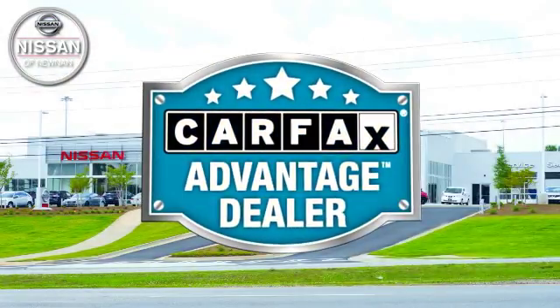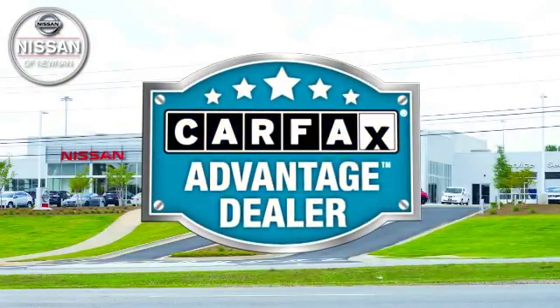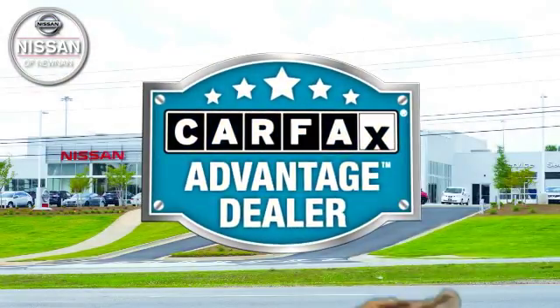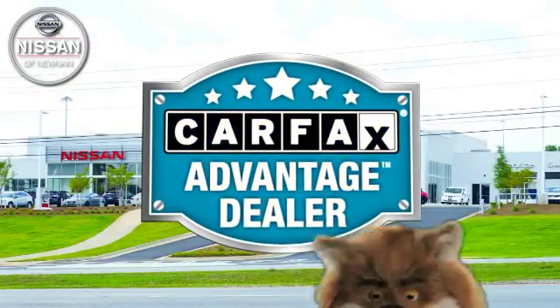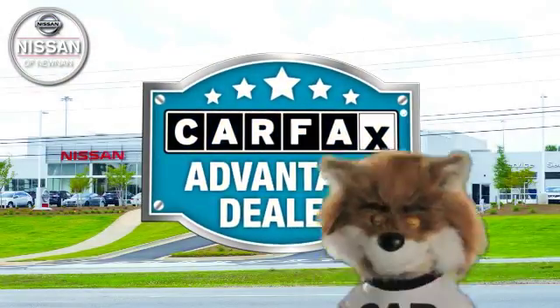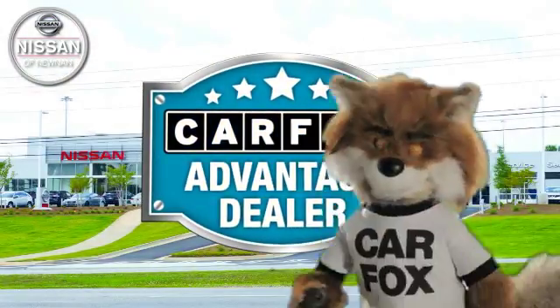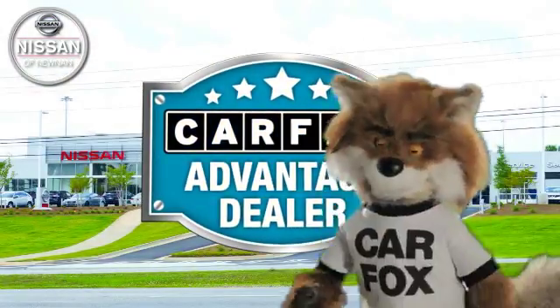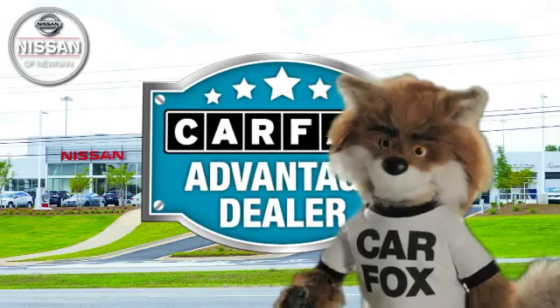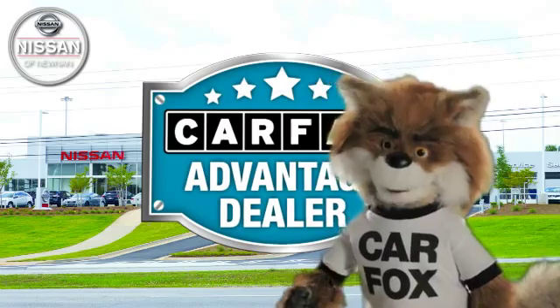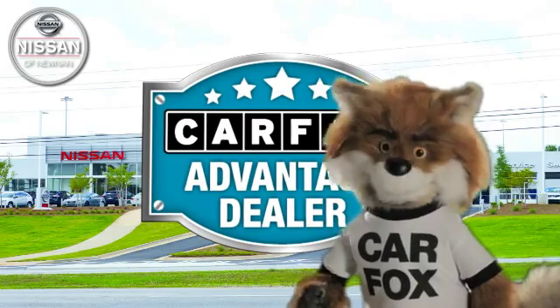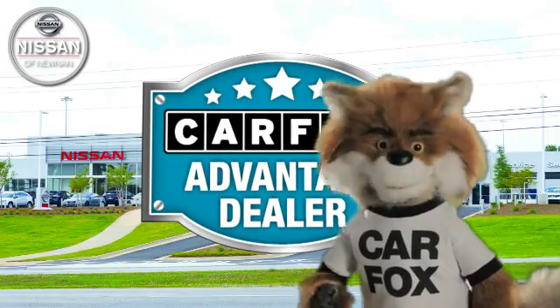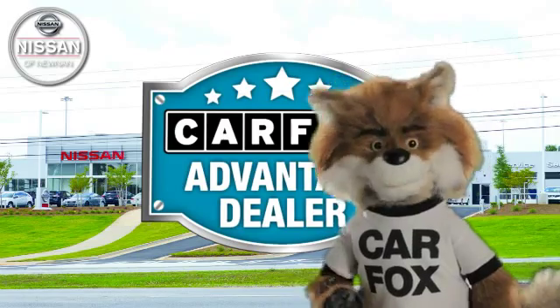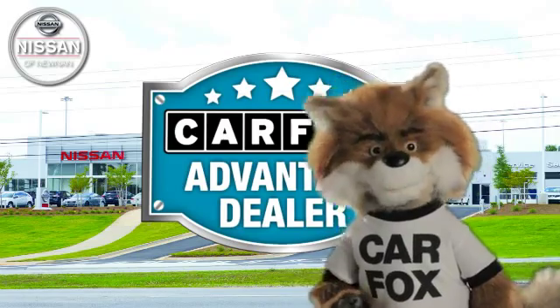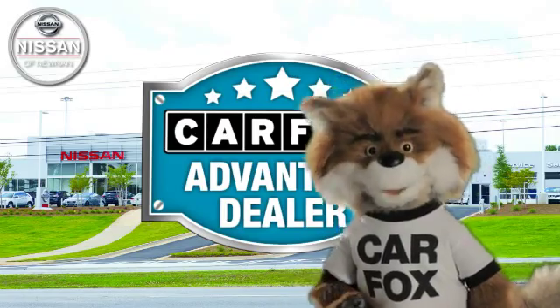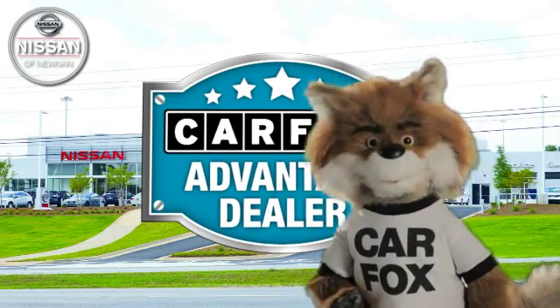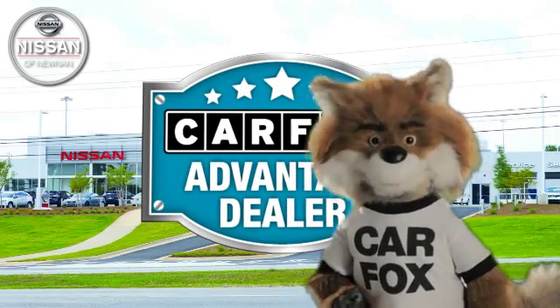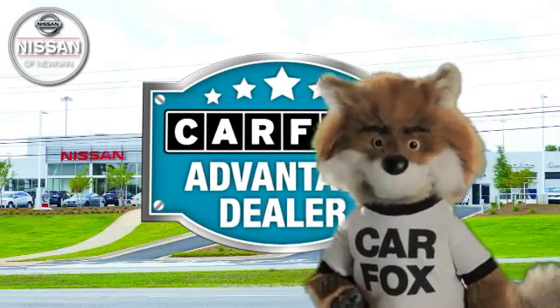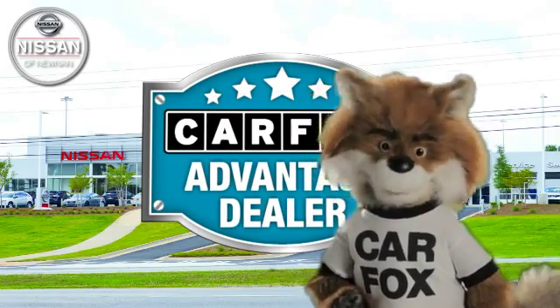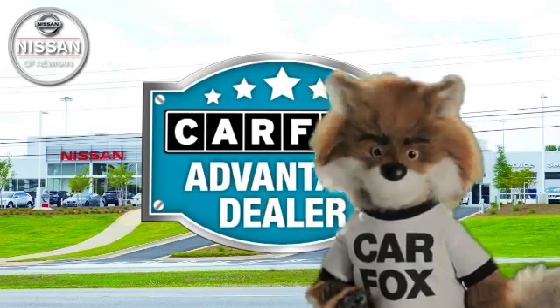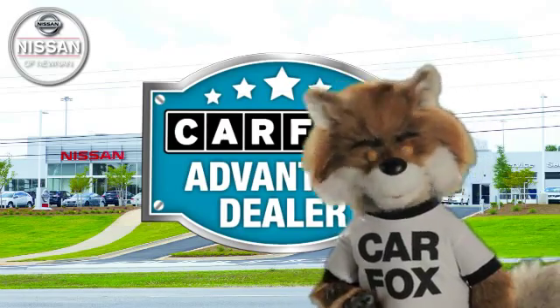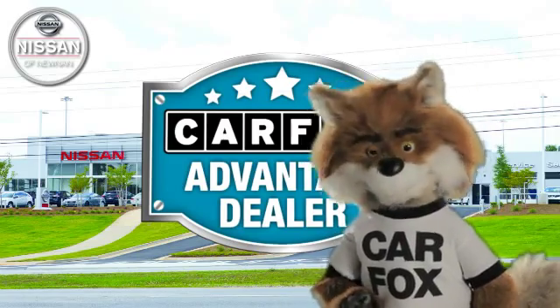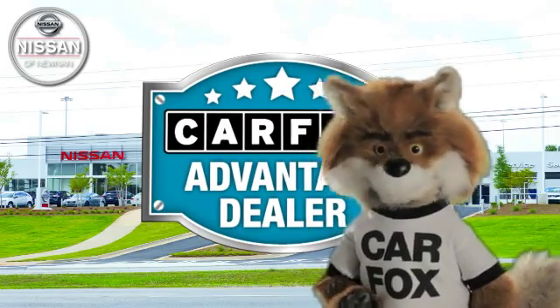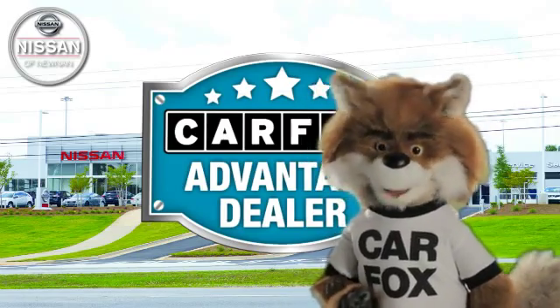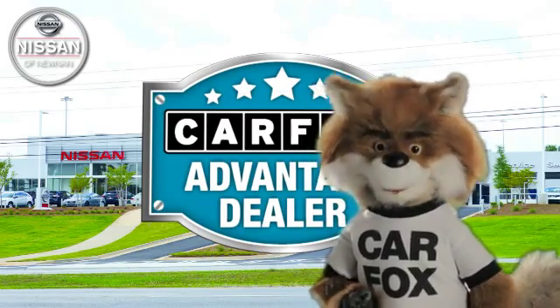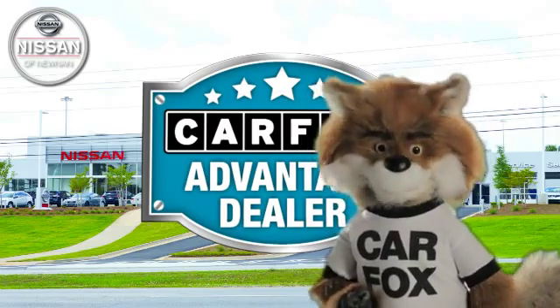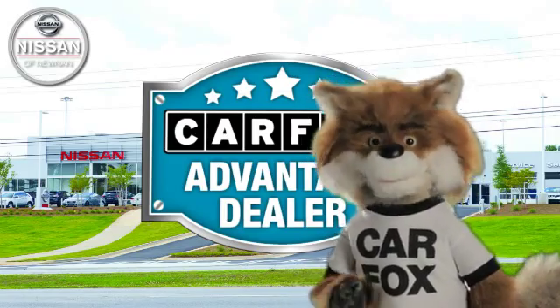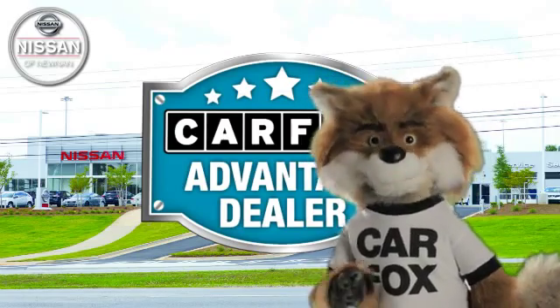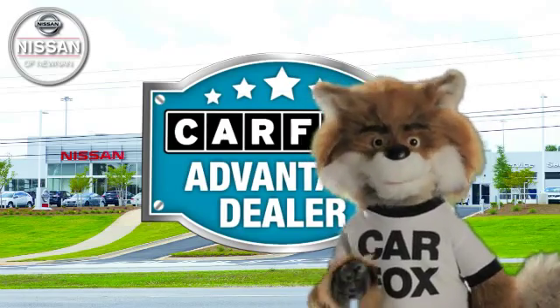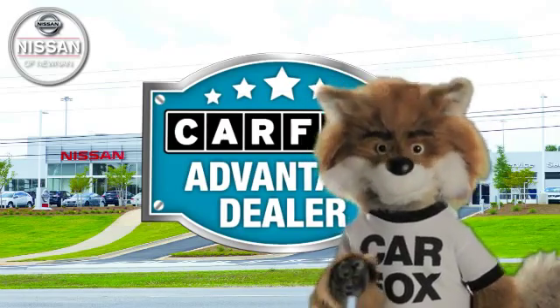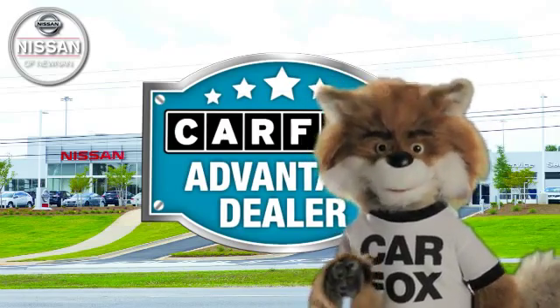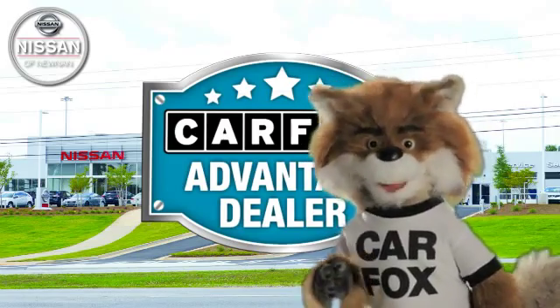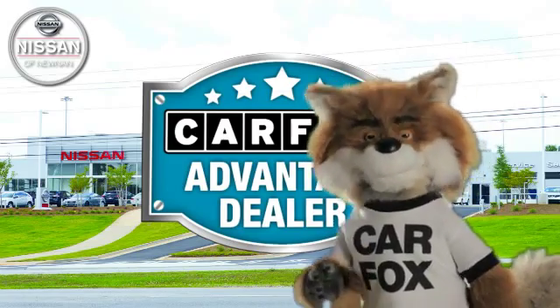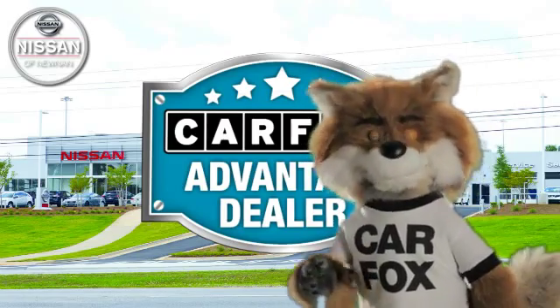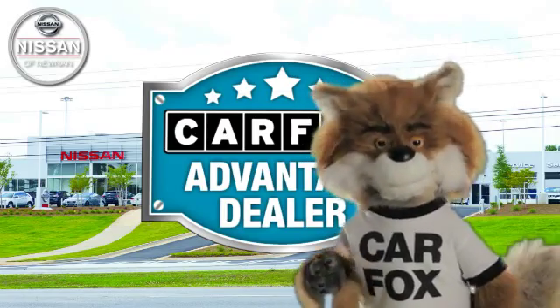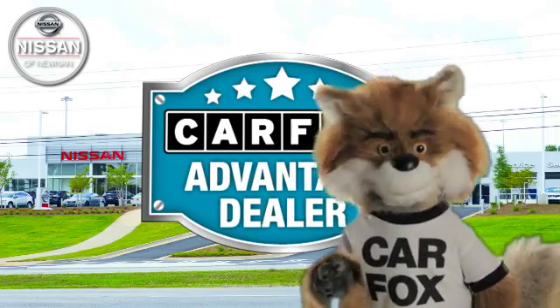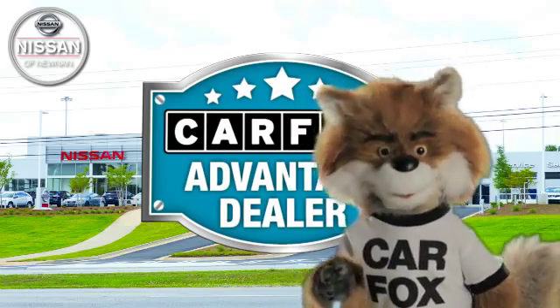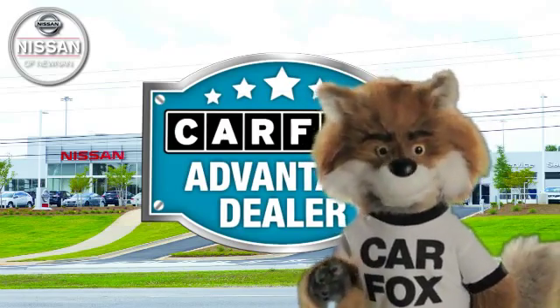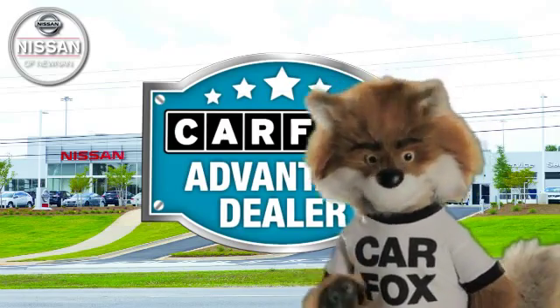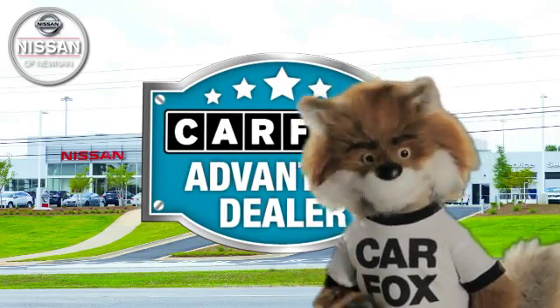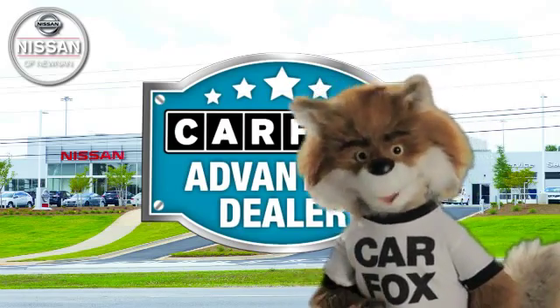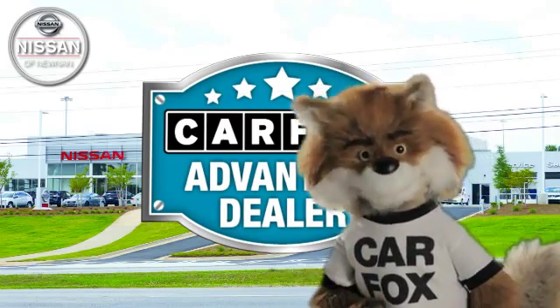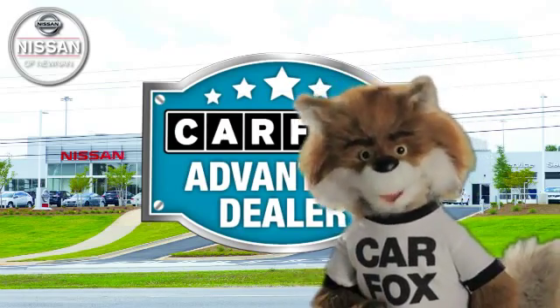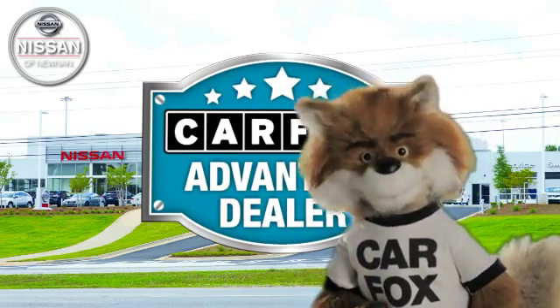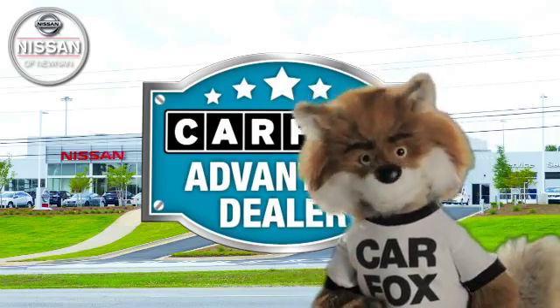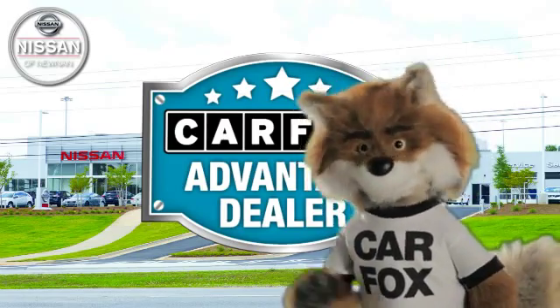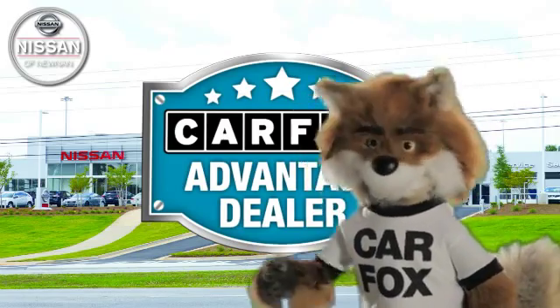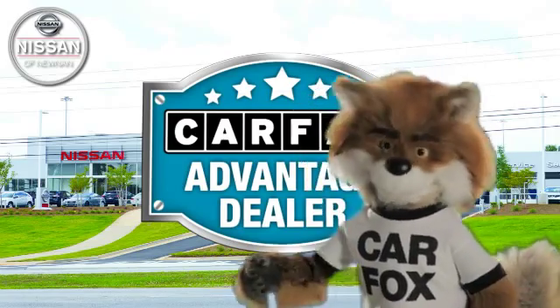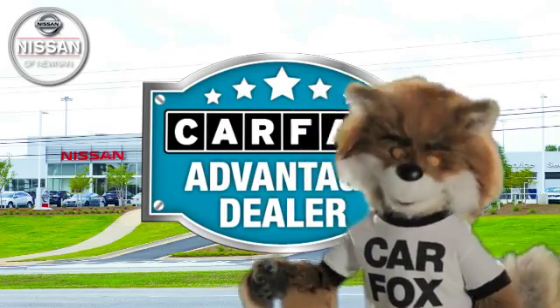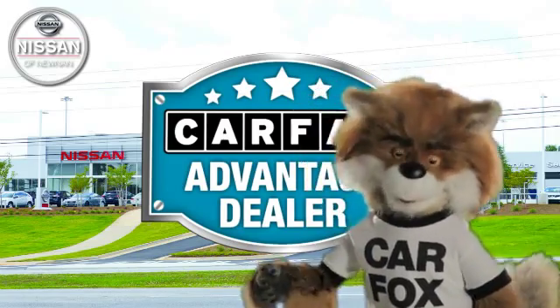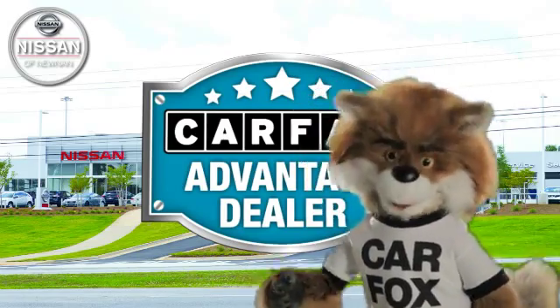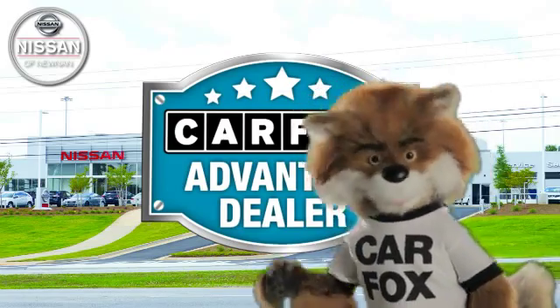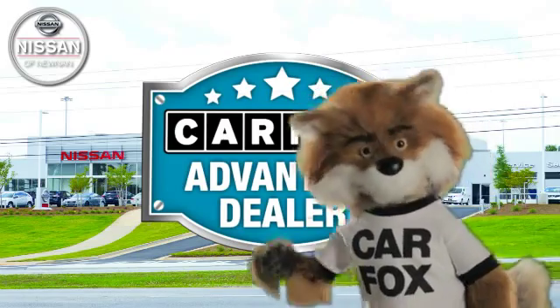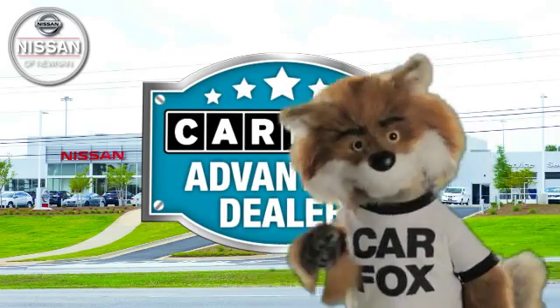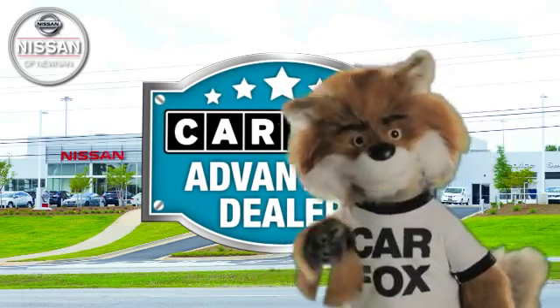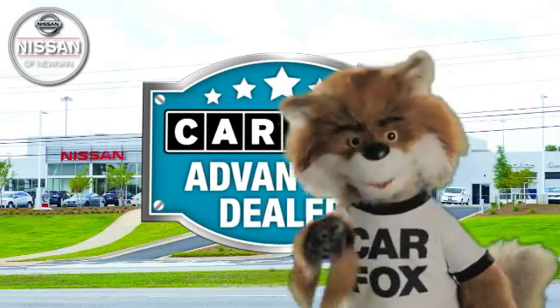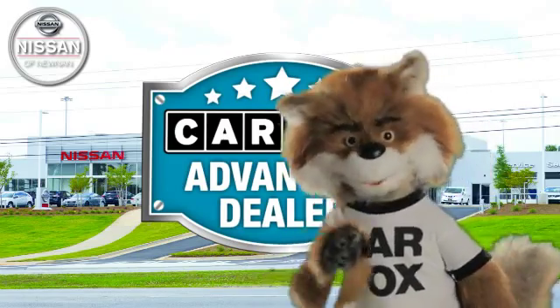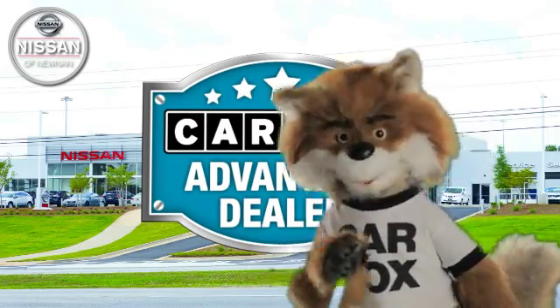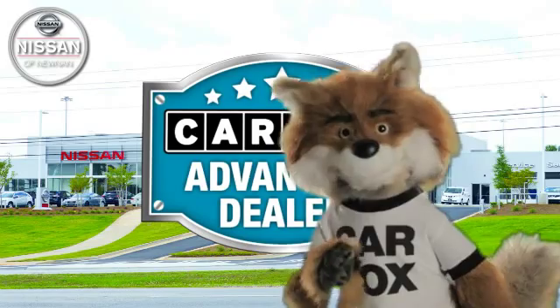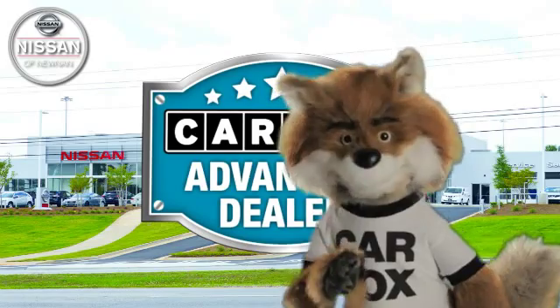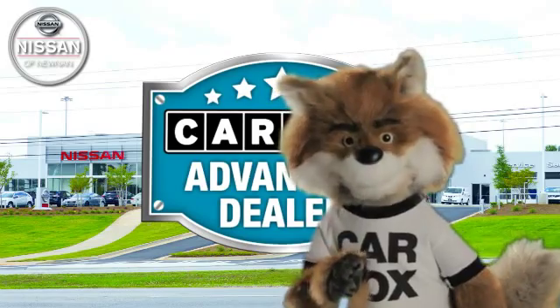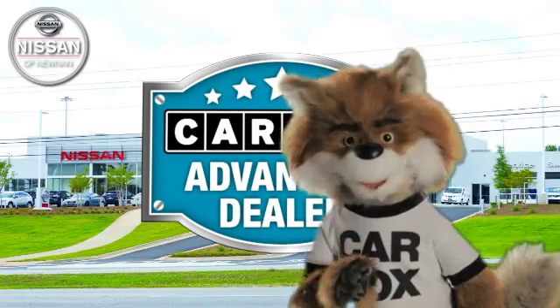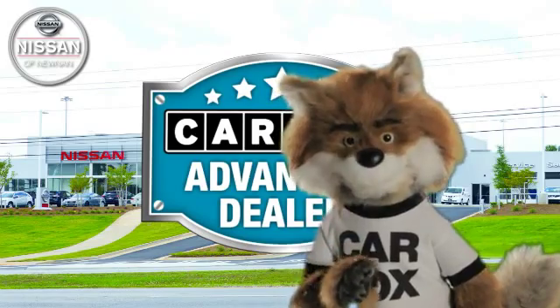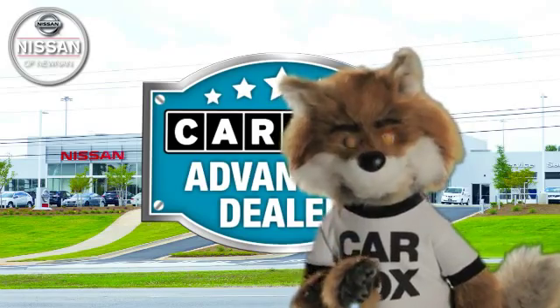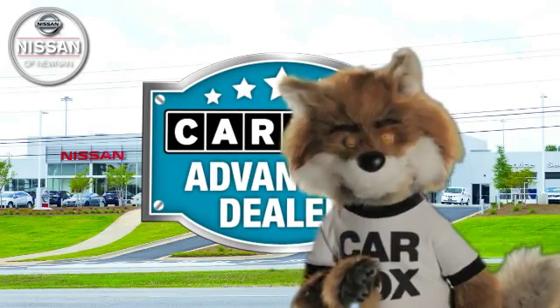Just say, show me the Carfax, at Nissan of Noonan, a Carfax Advantage dealer.